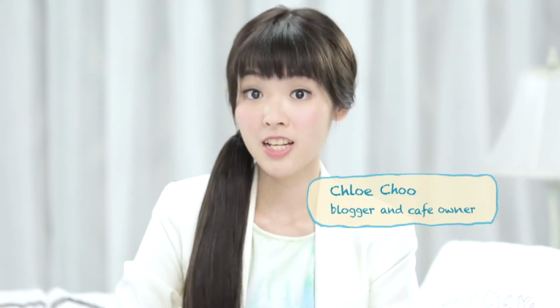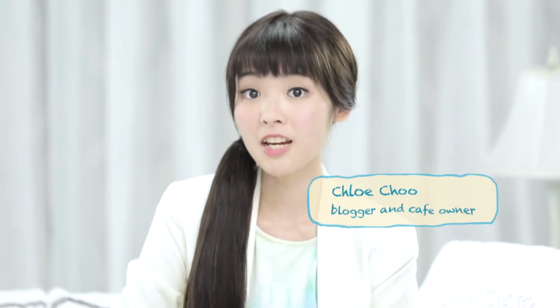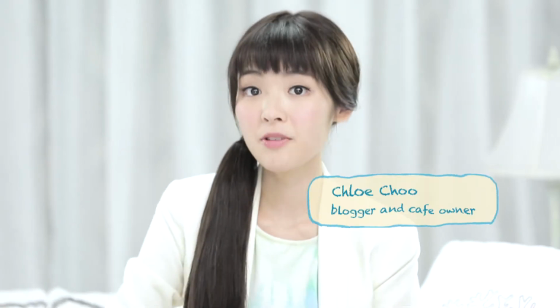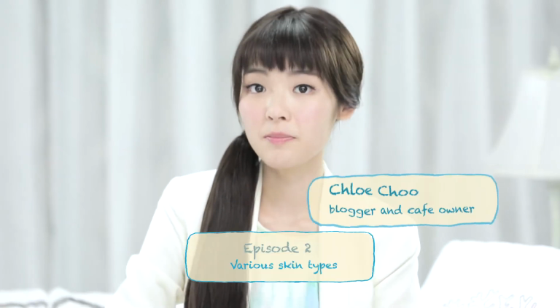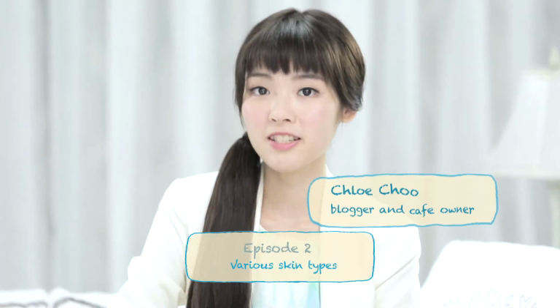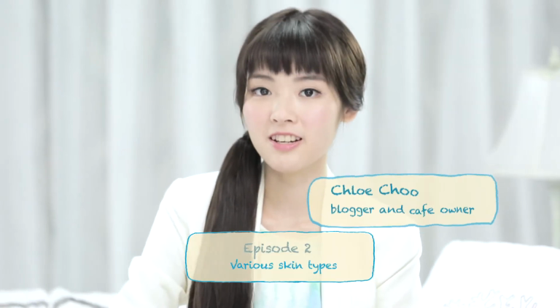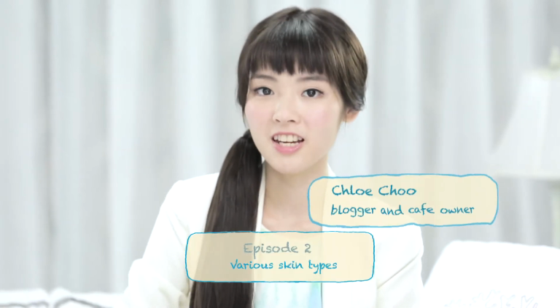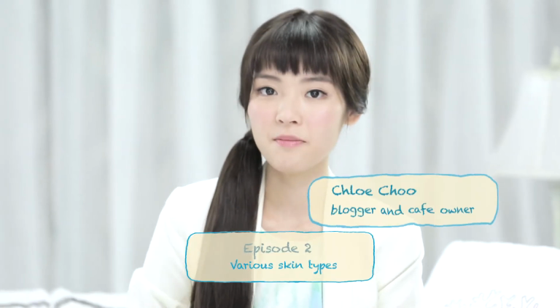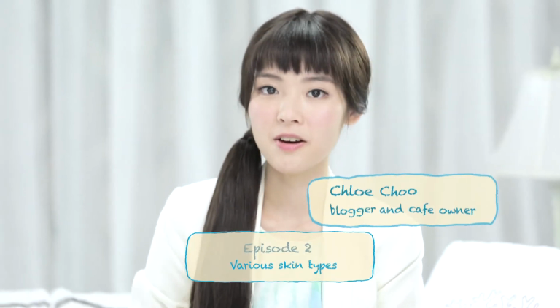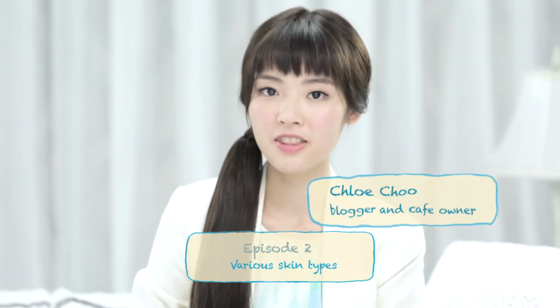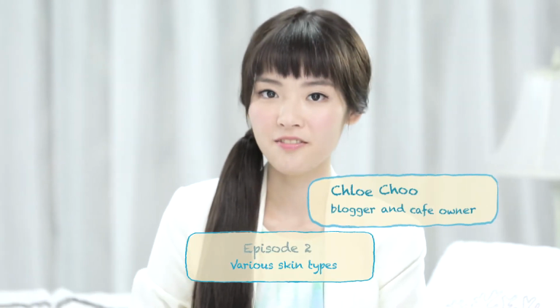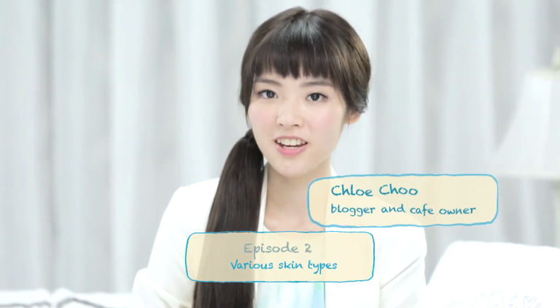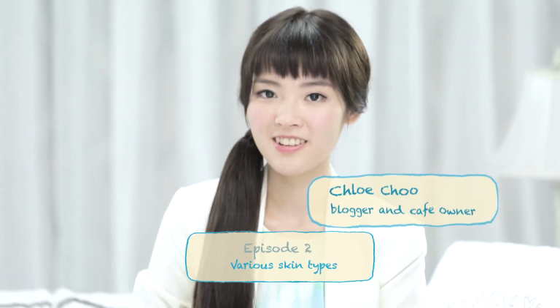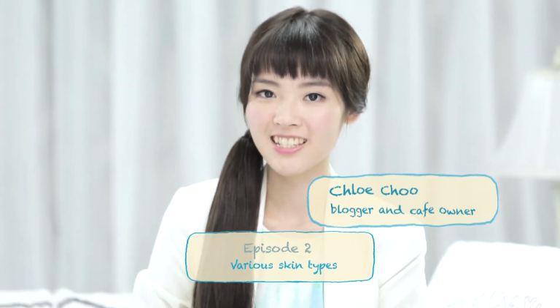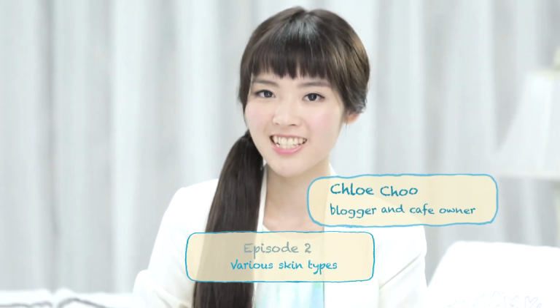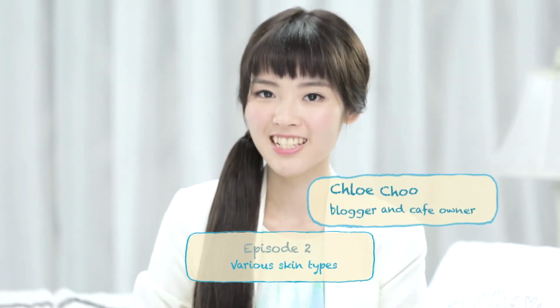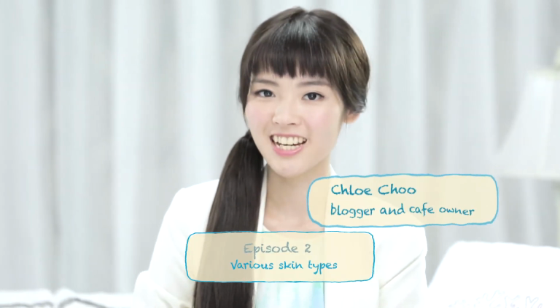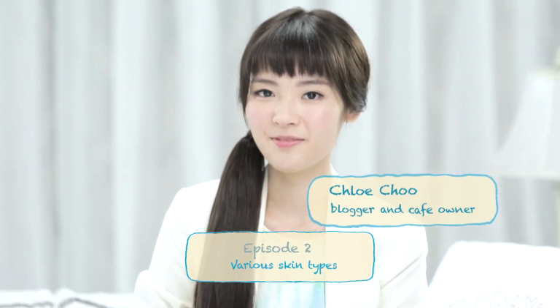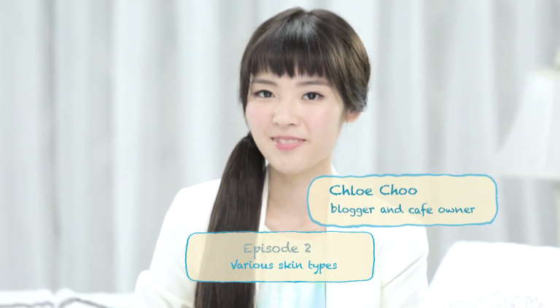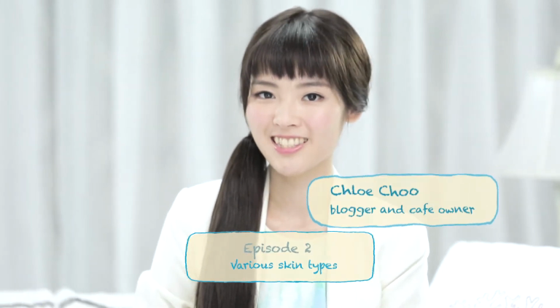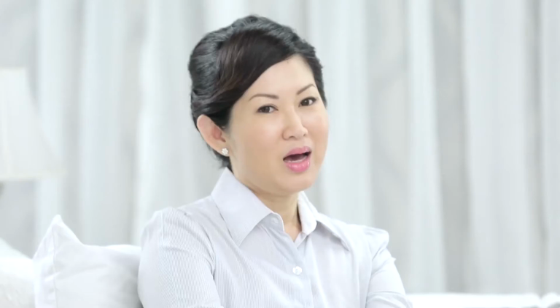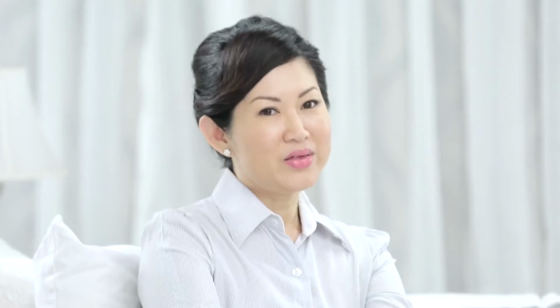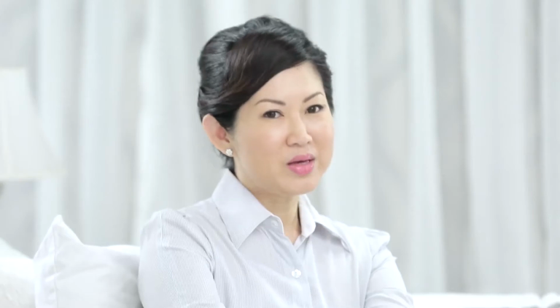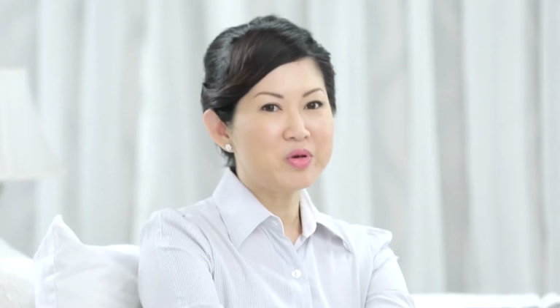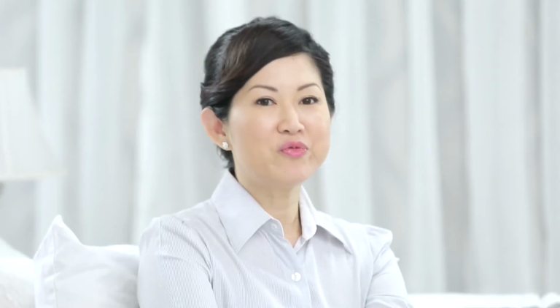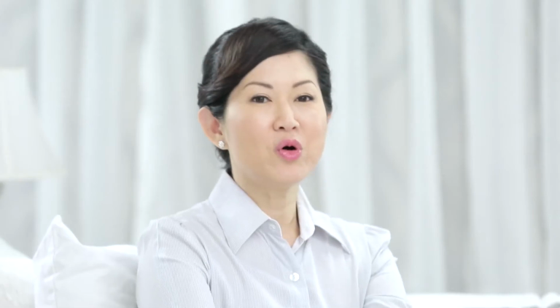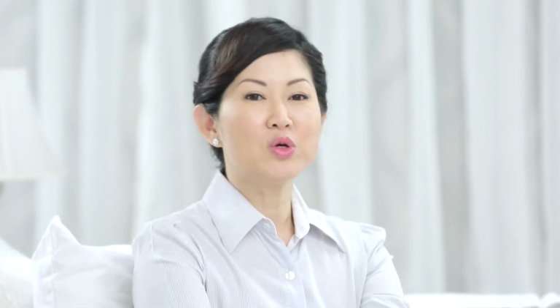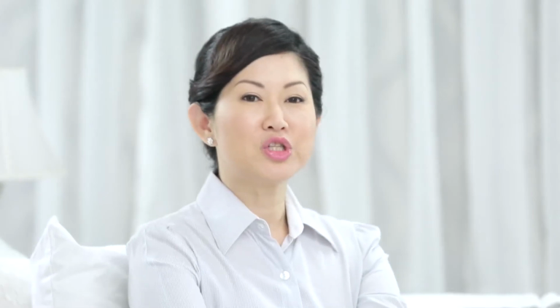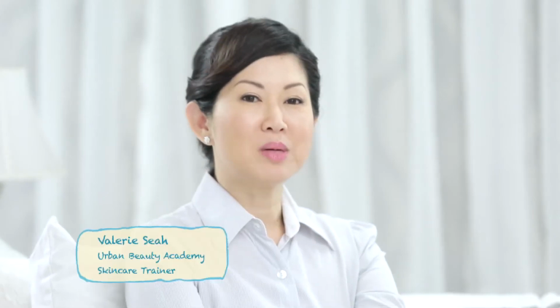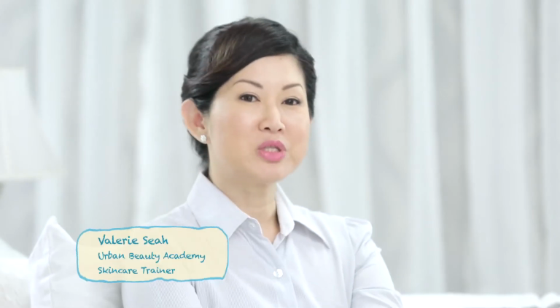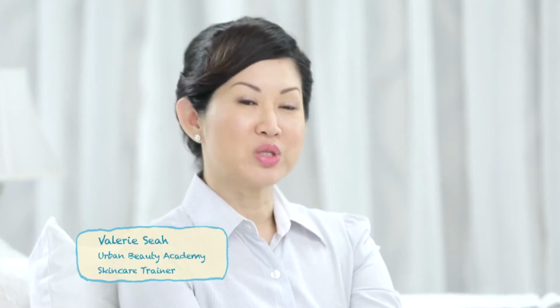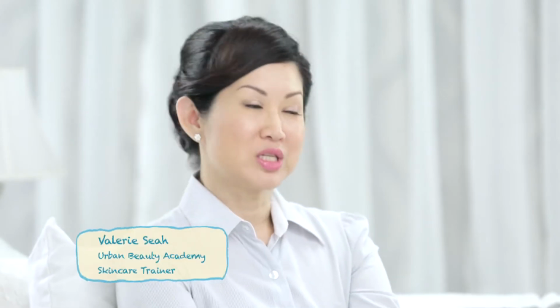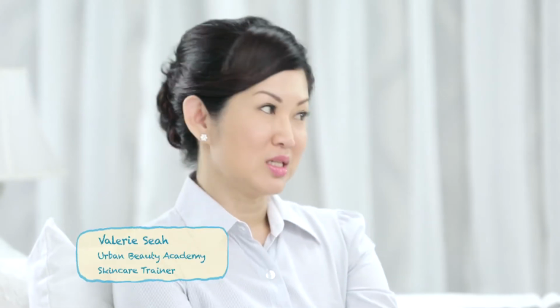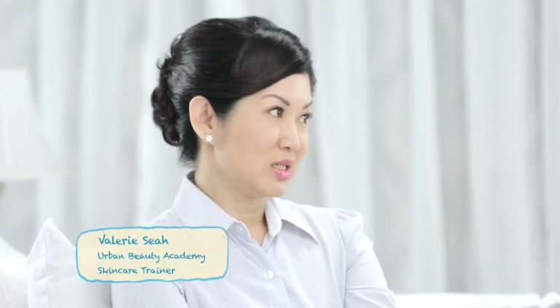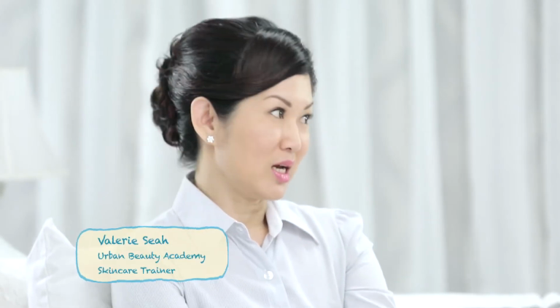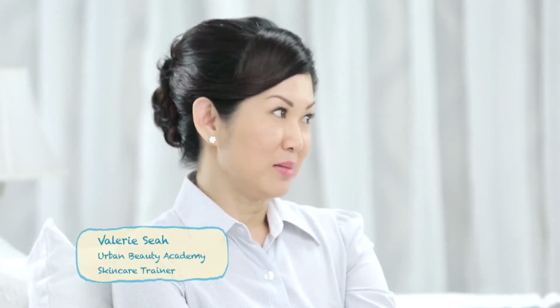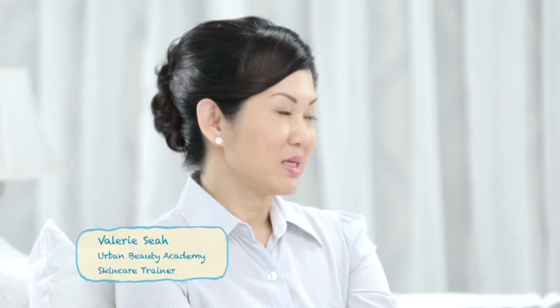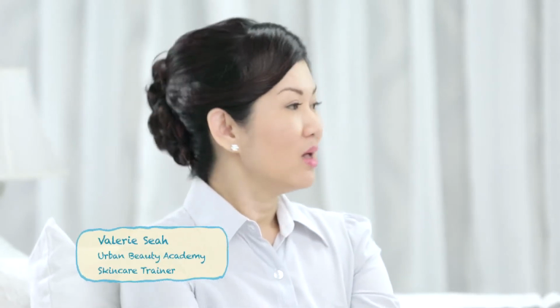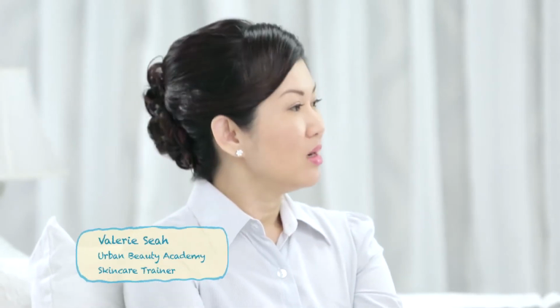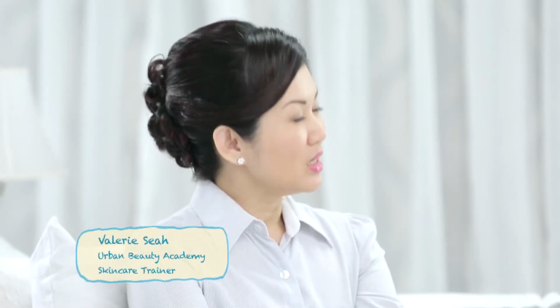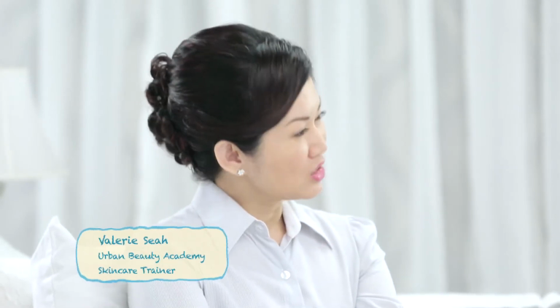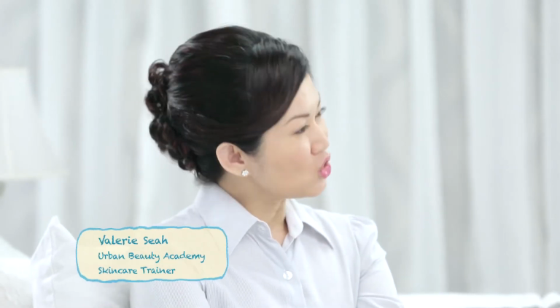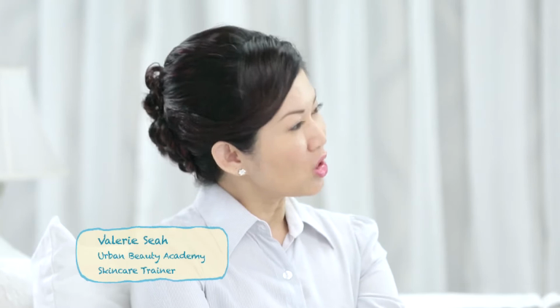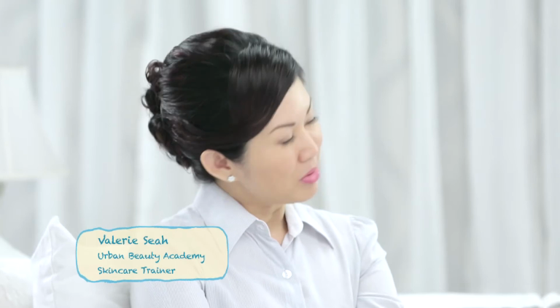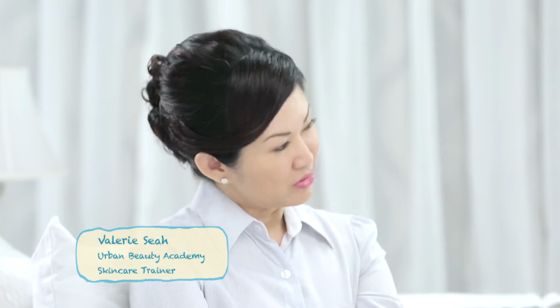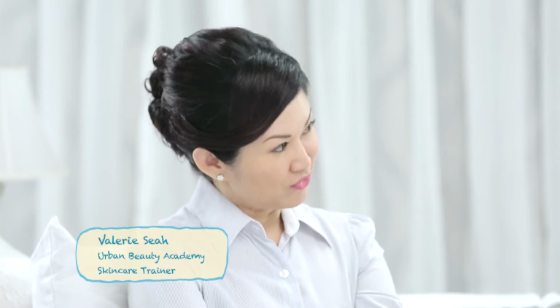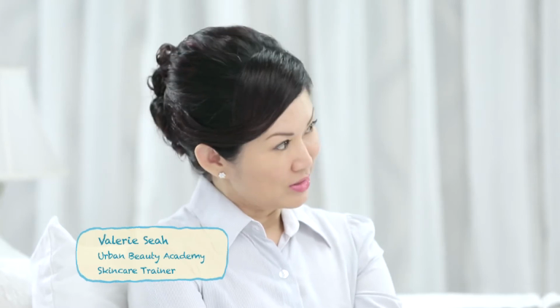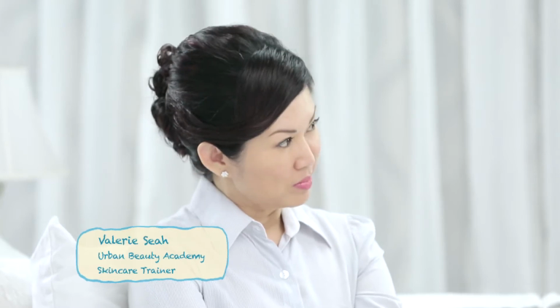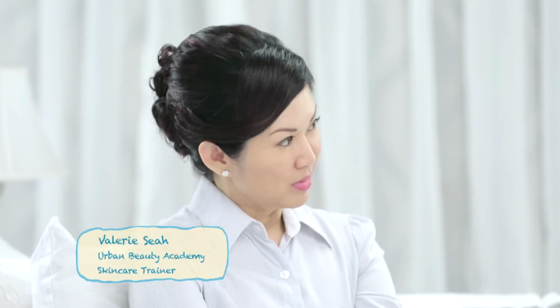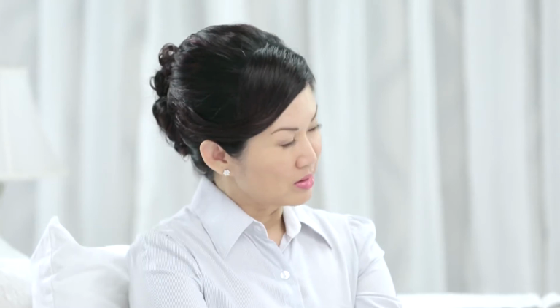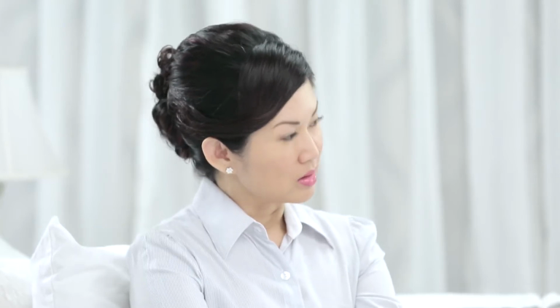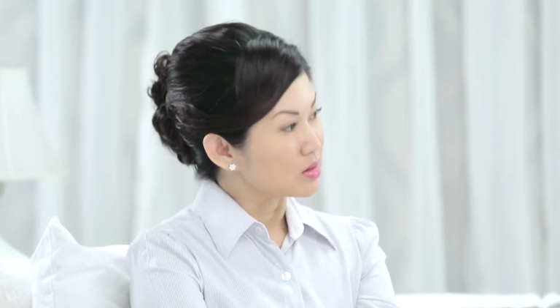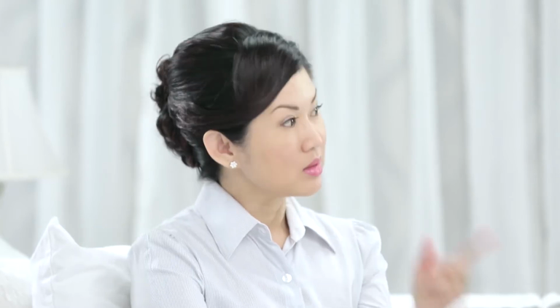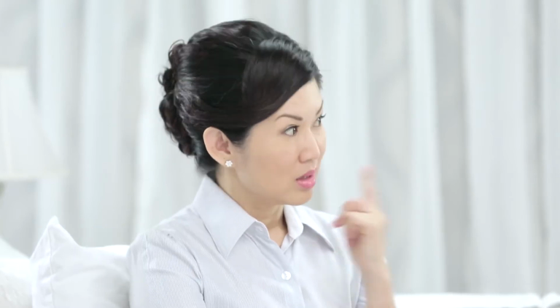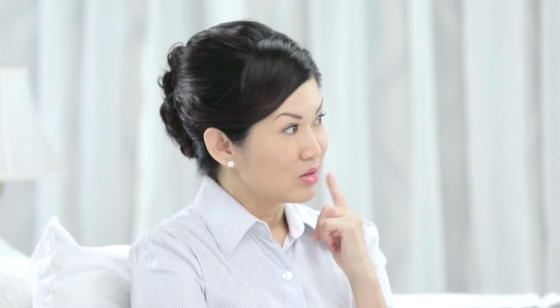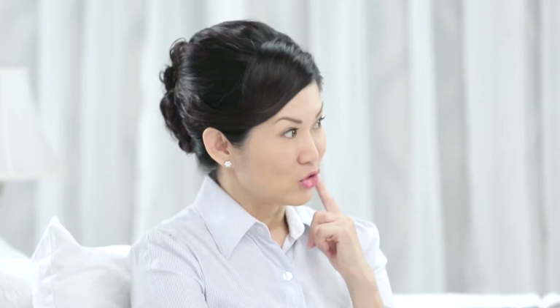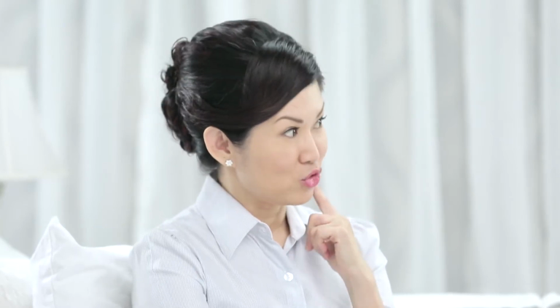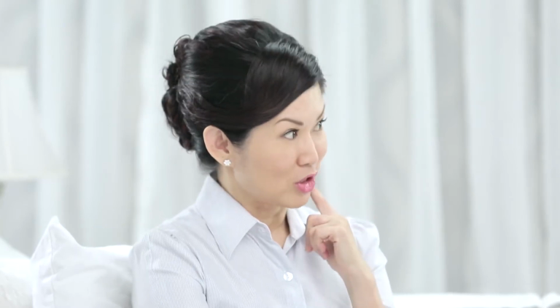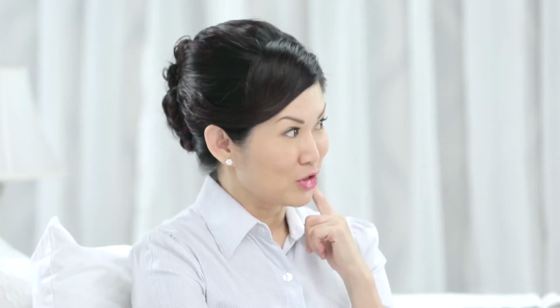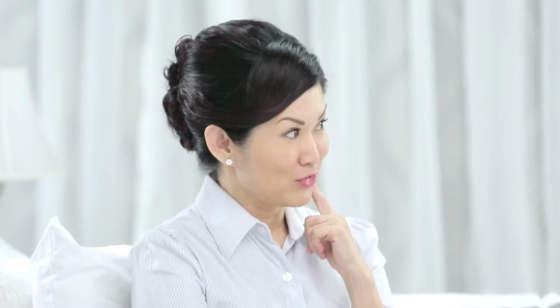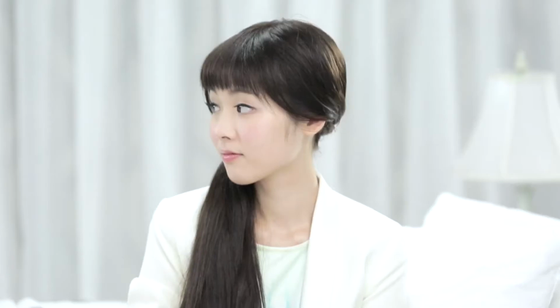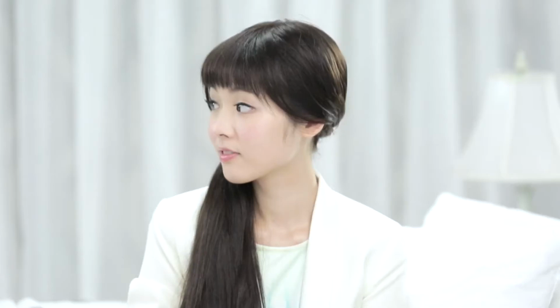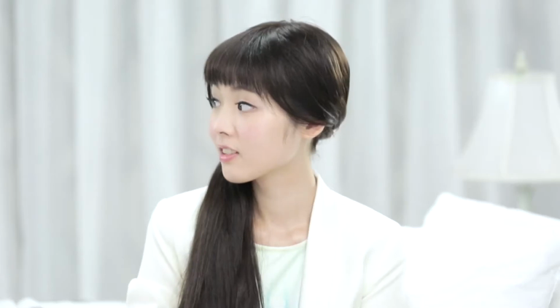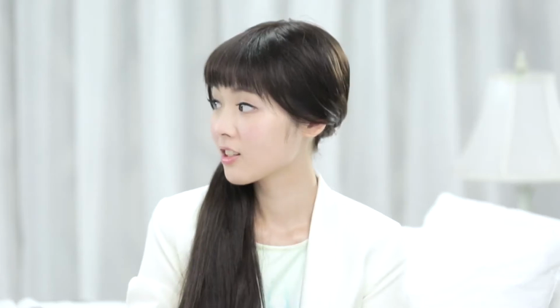Today we'll be talking about the various skin types. Before we jump into skin types, let's talk about the fundamentals — the structure of the skin.